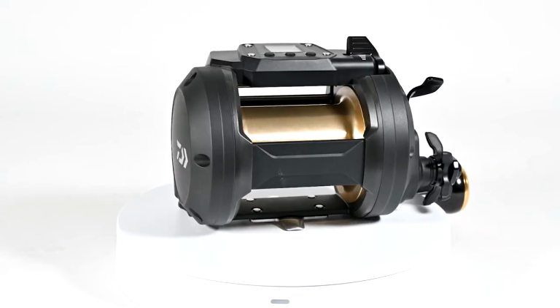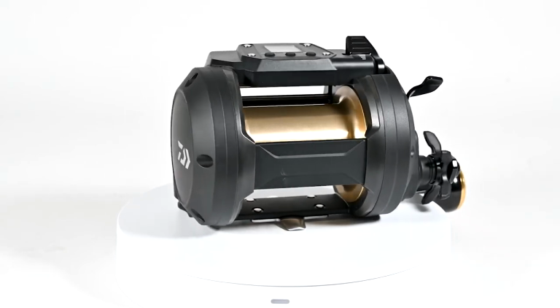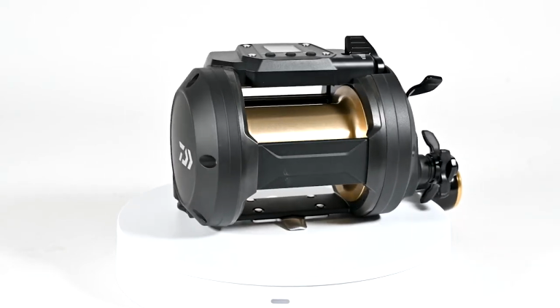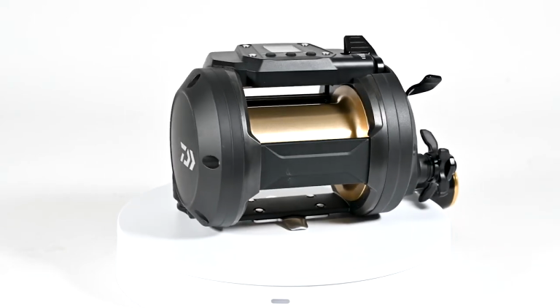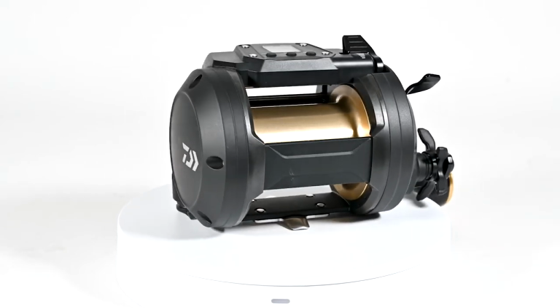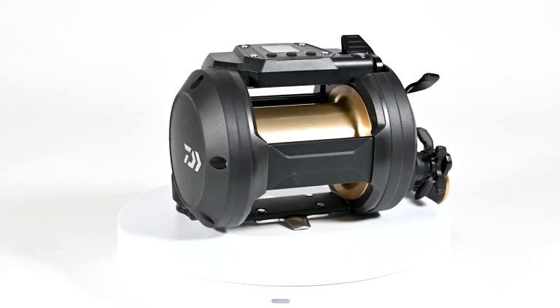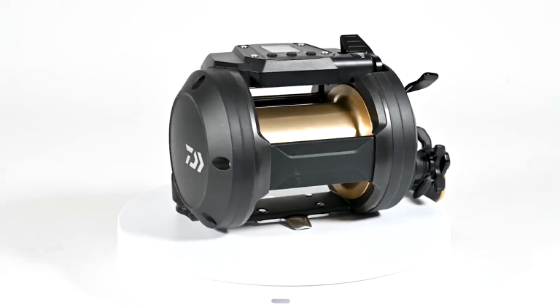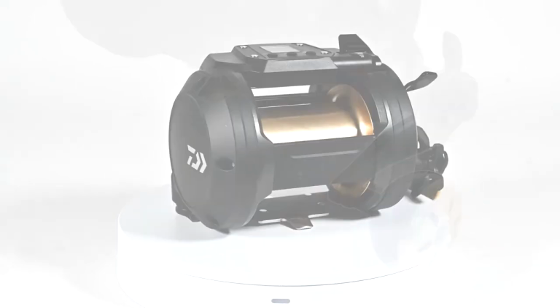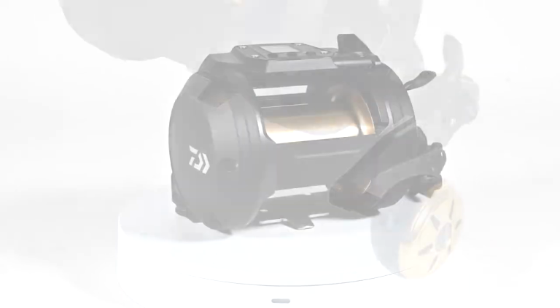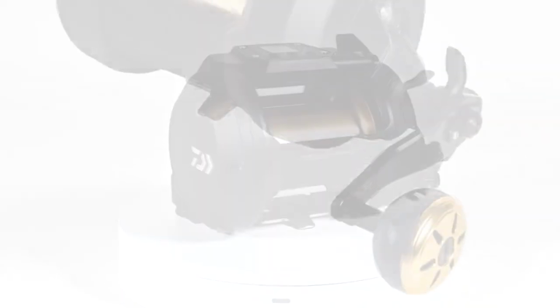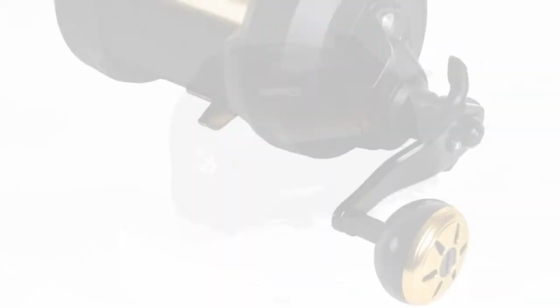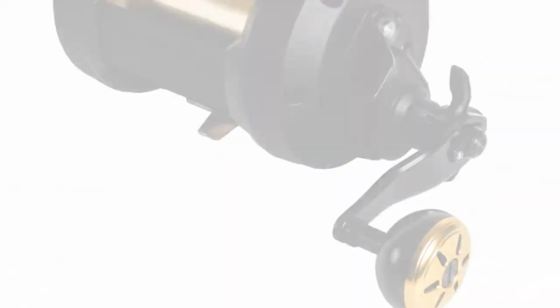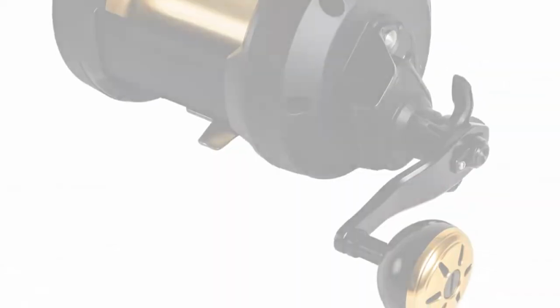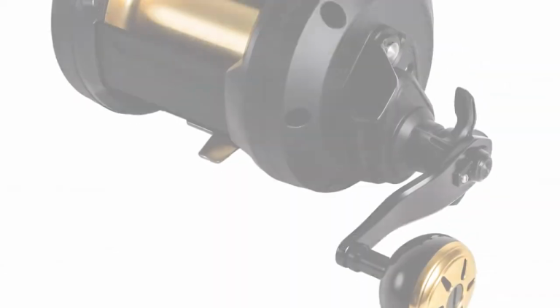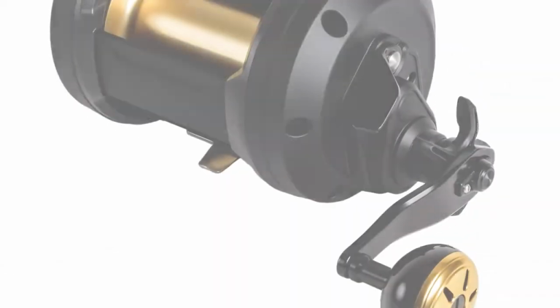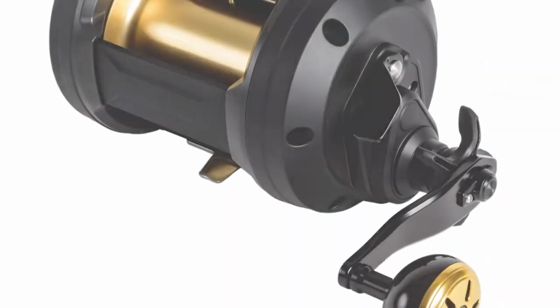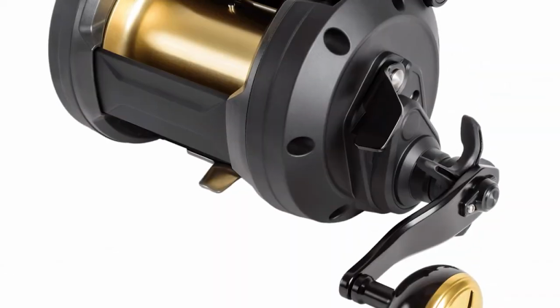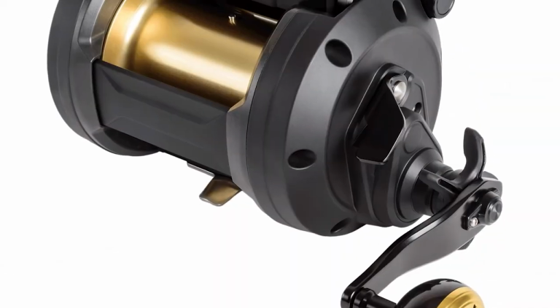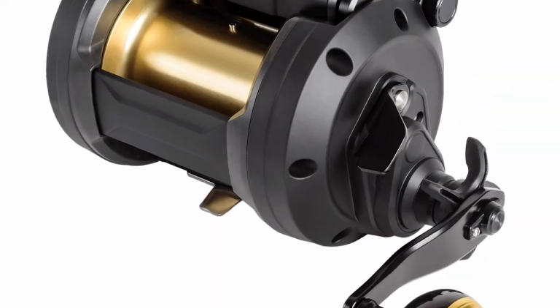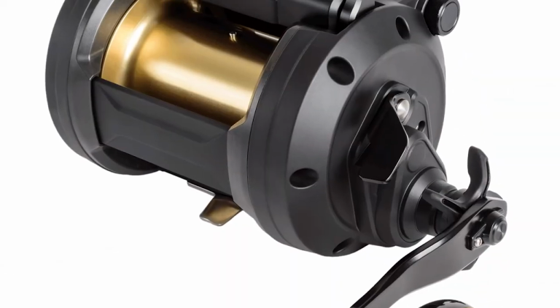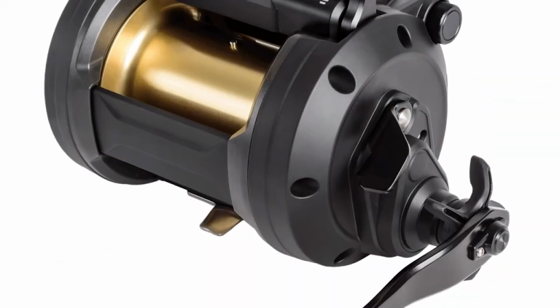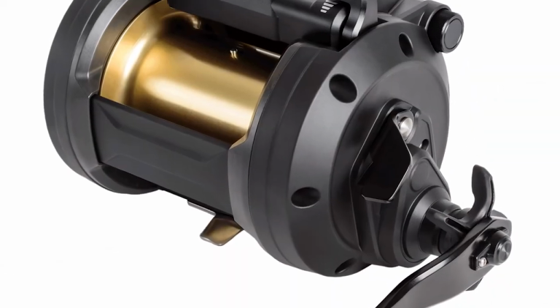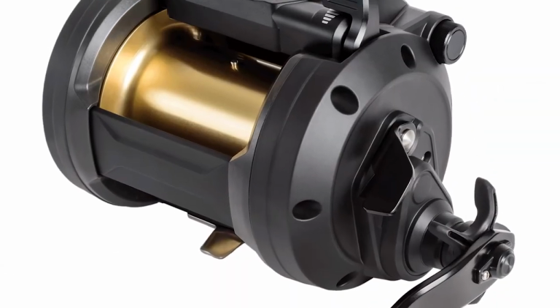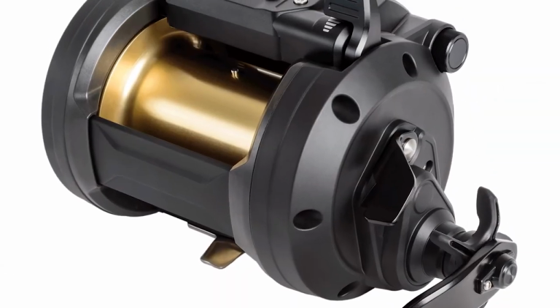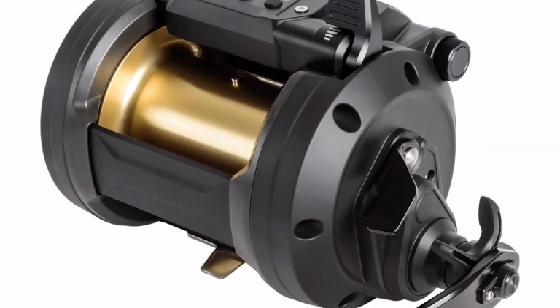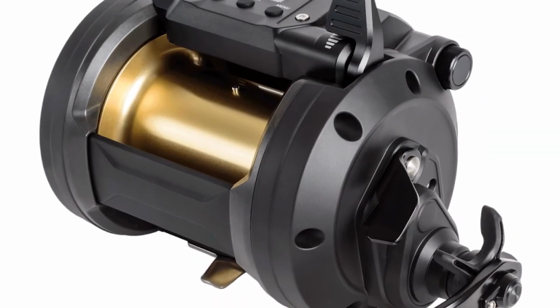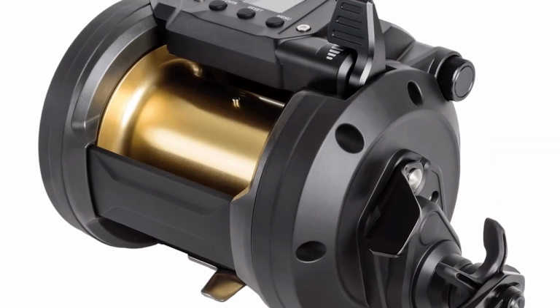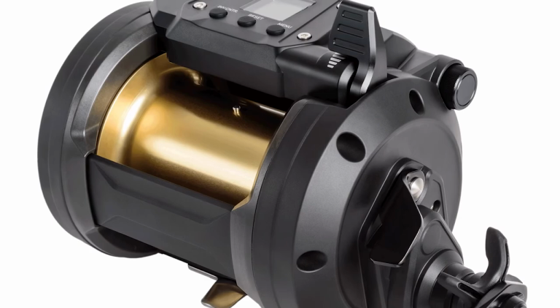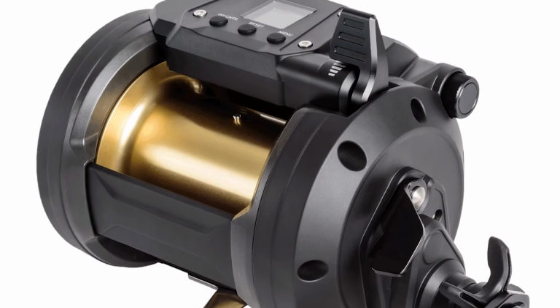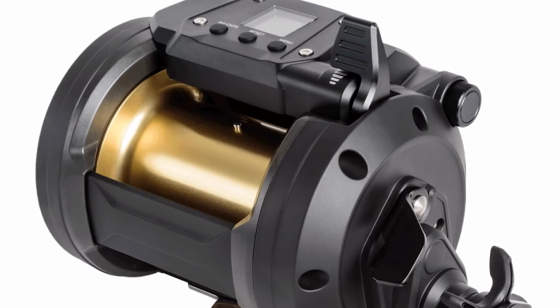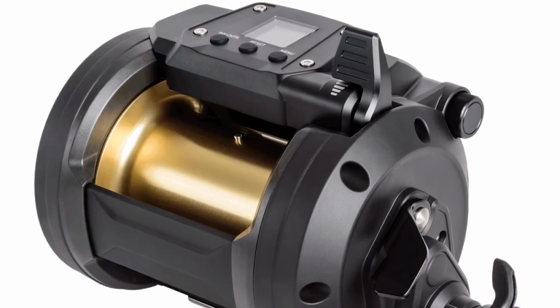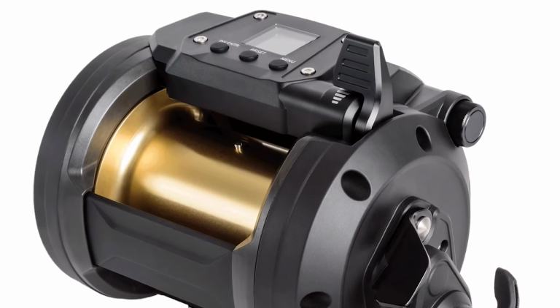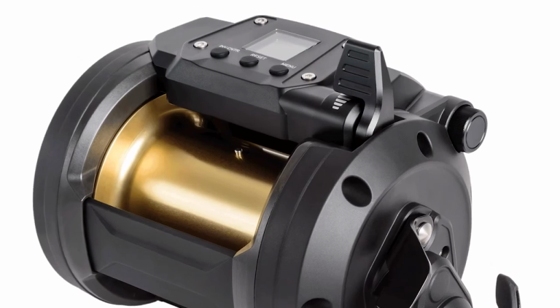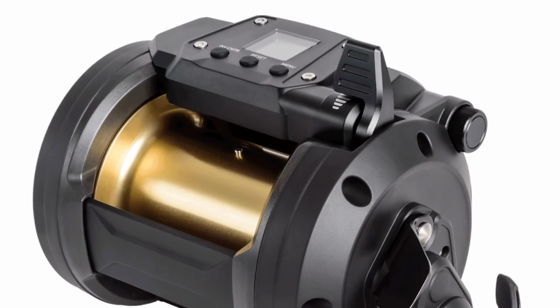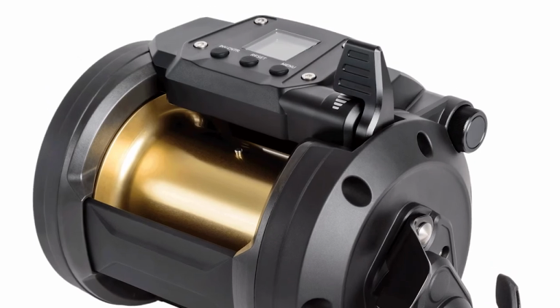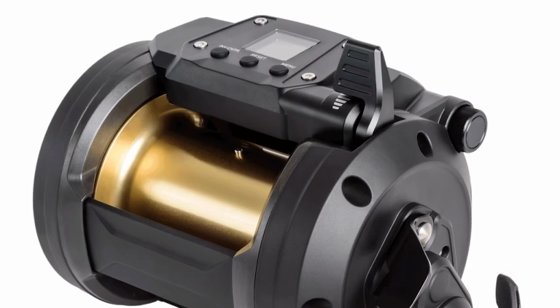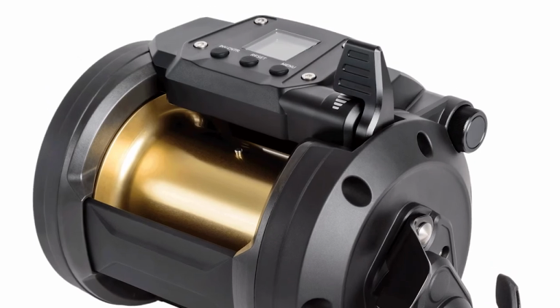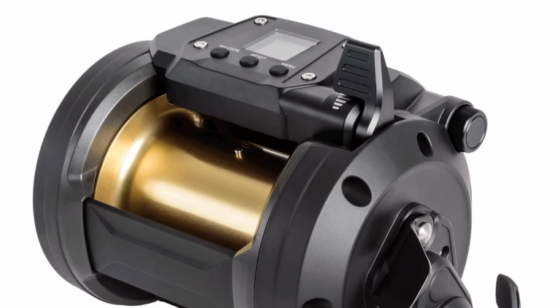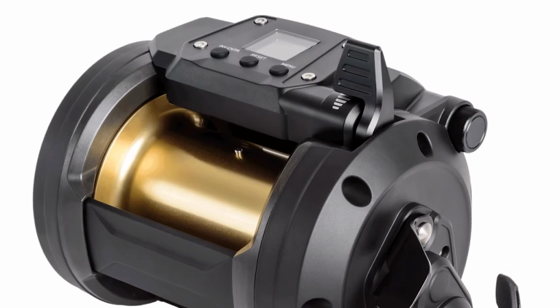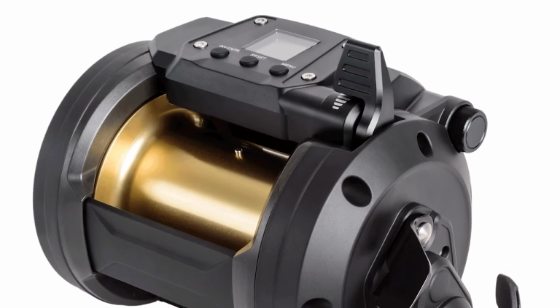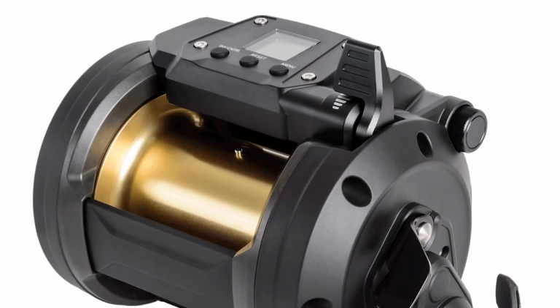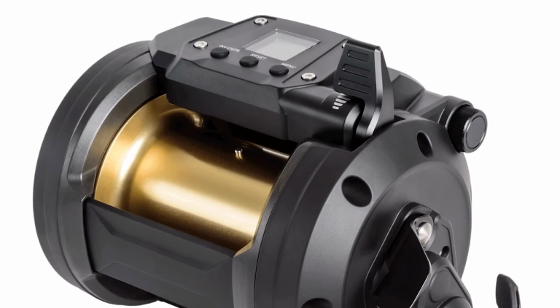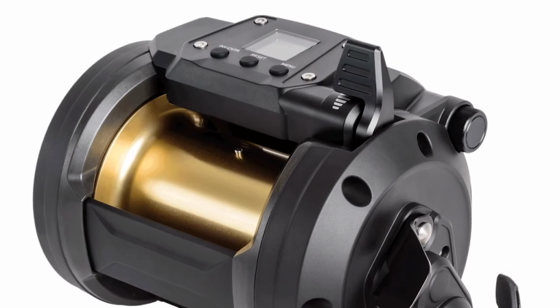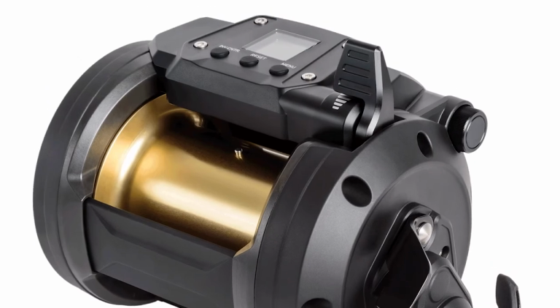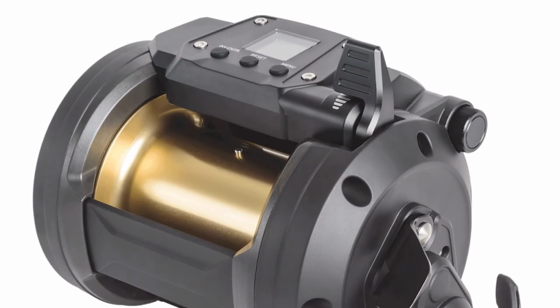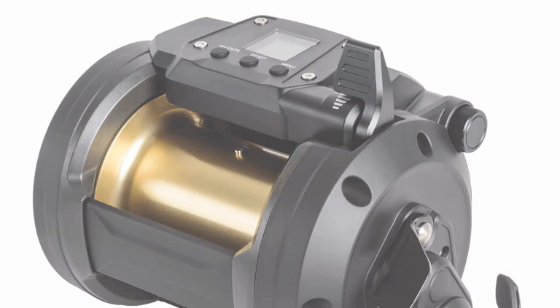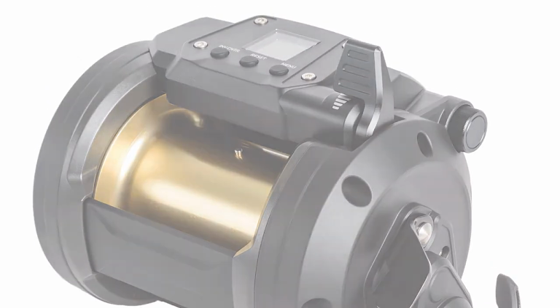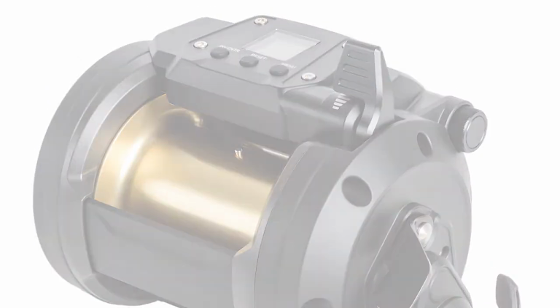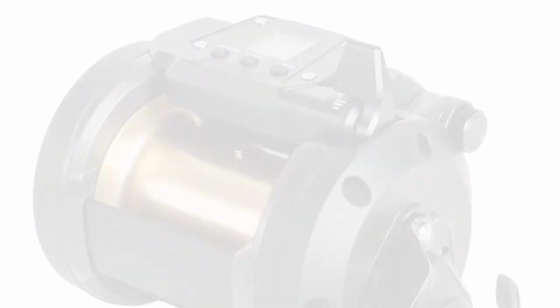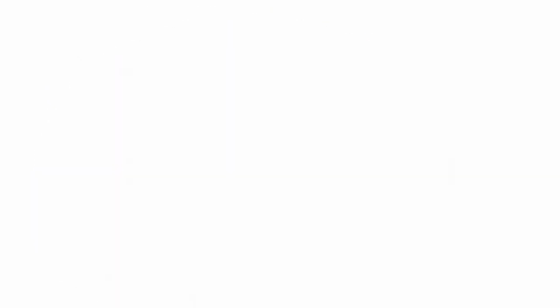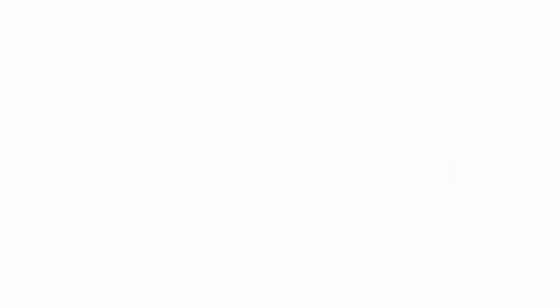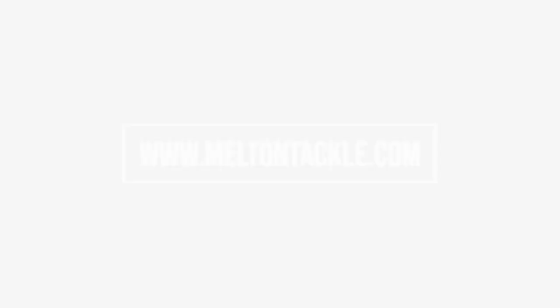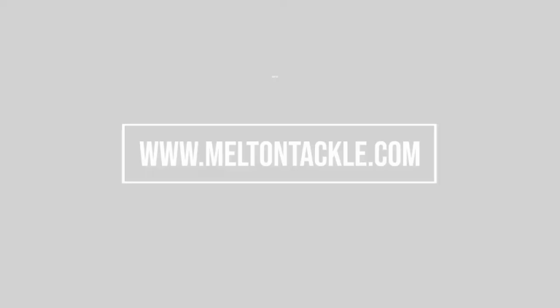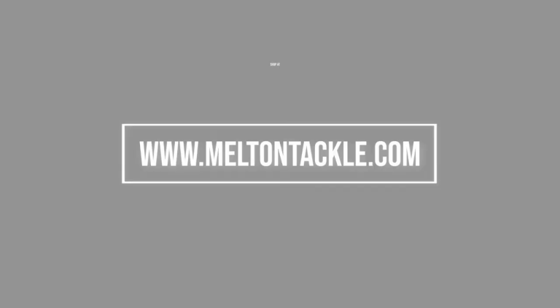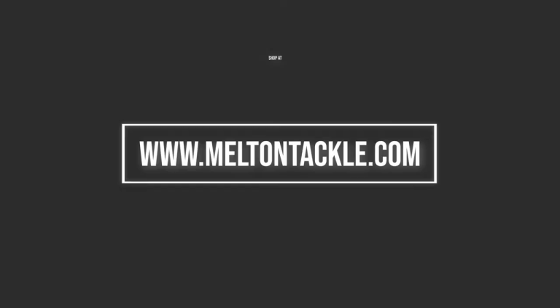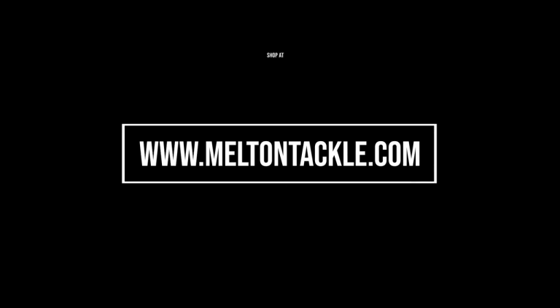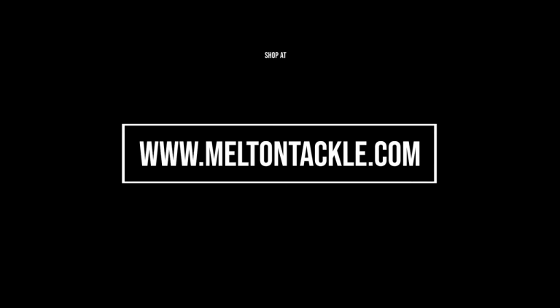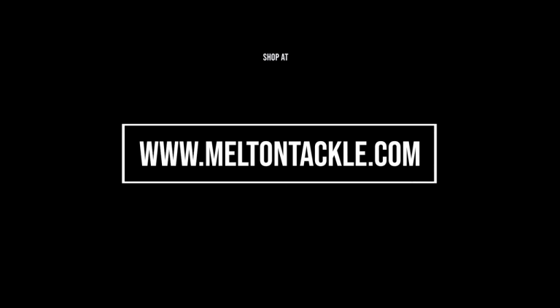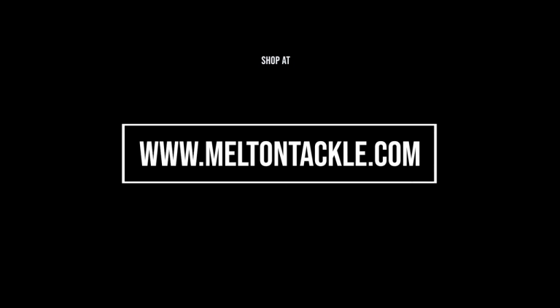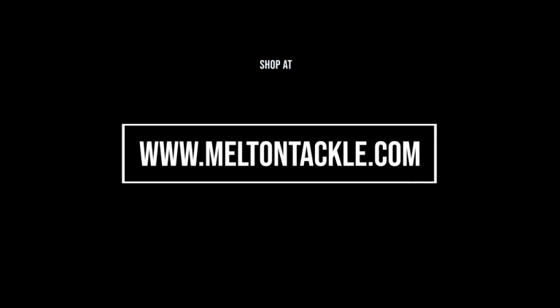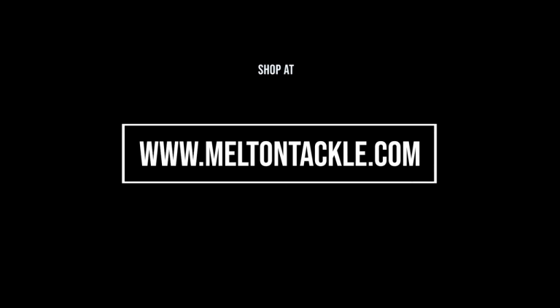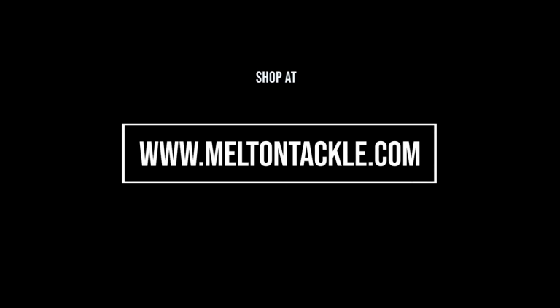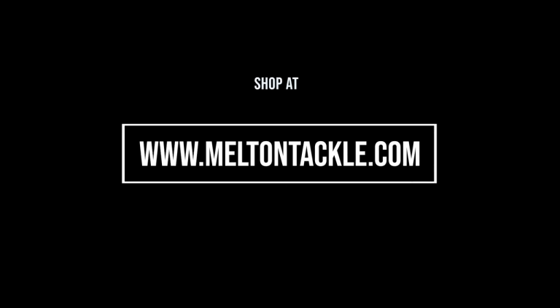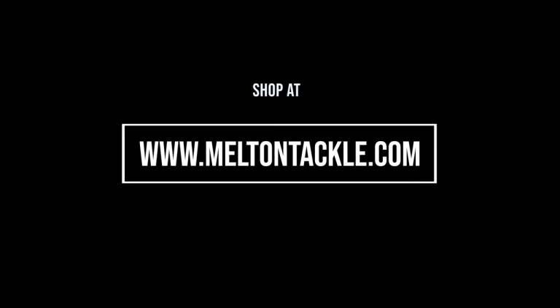It also has the motor embedded in the spool, like the top-of-the-line MP3000. Check it out at meltontackle.com.